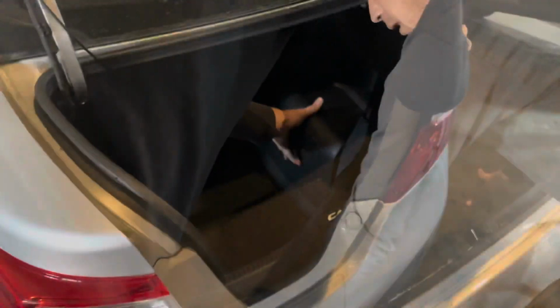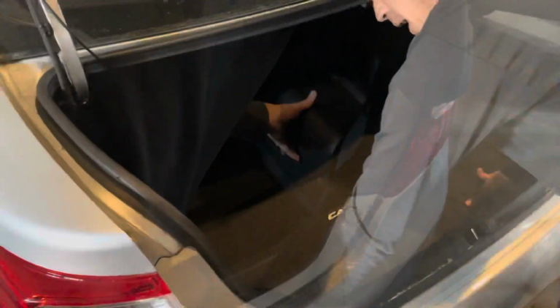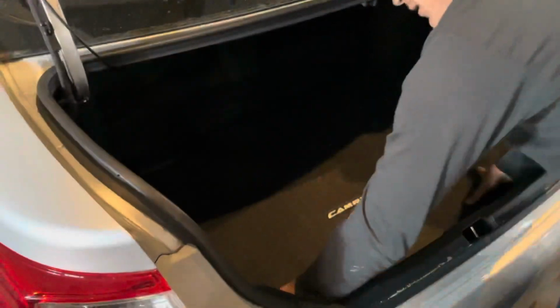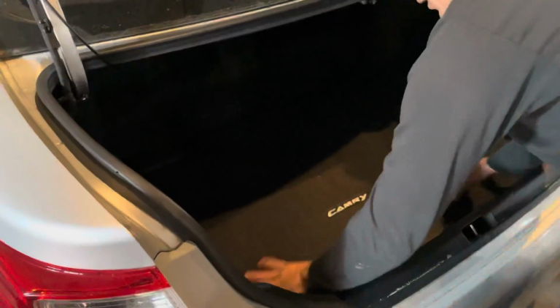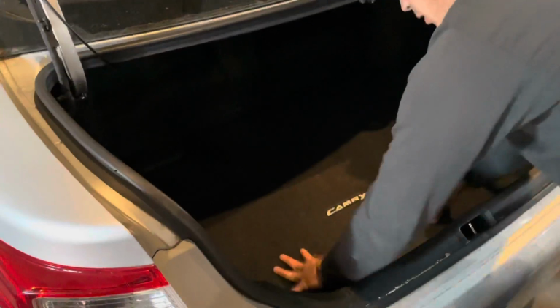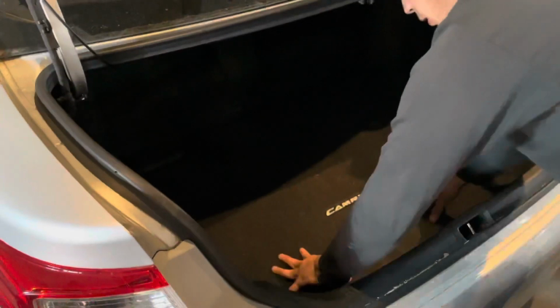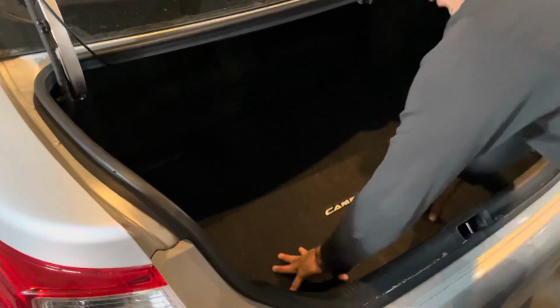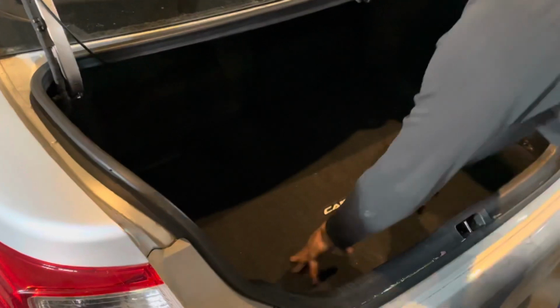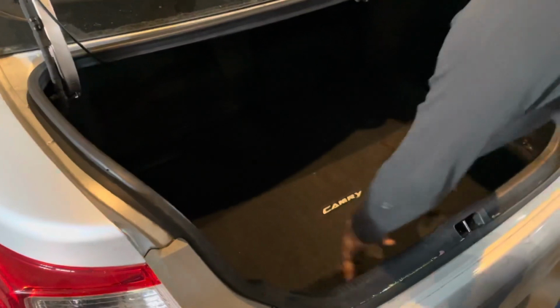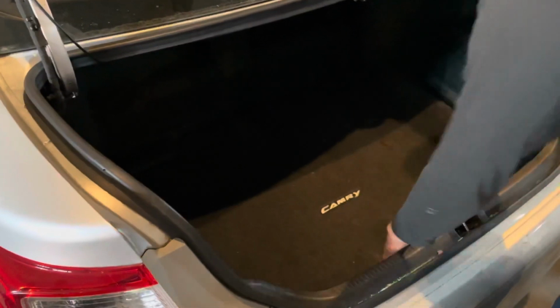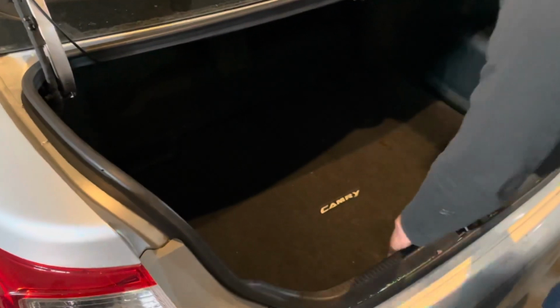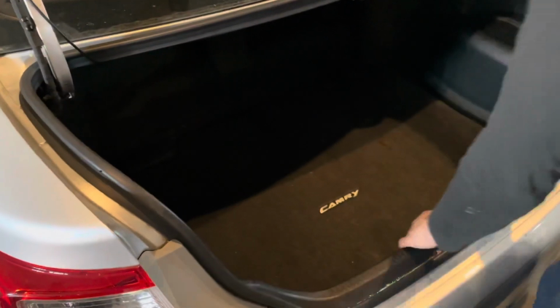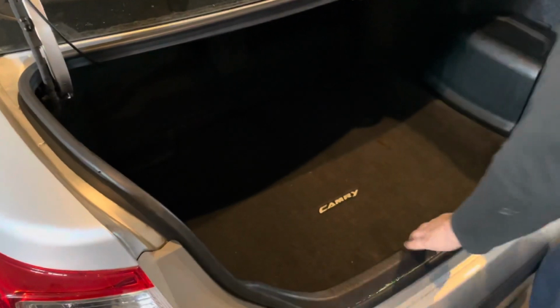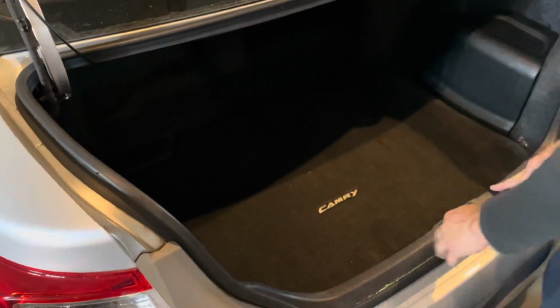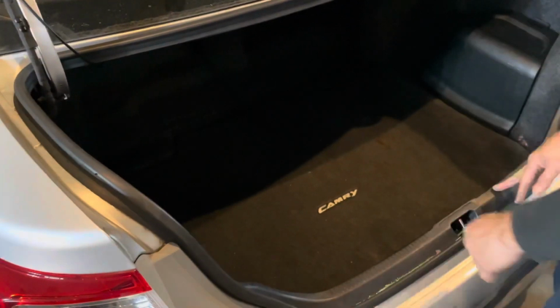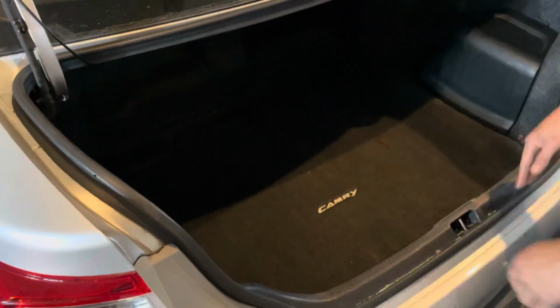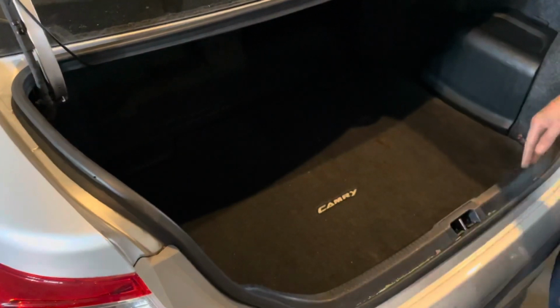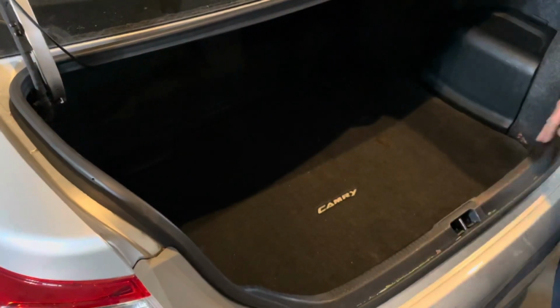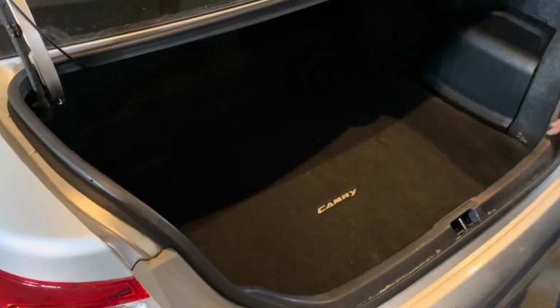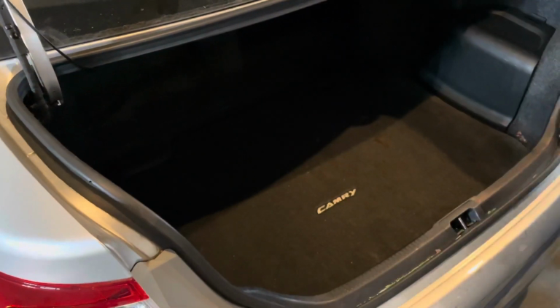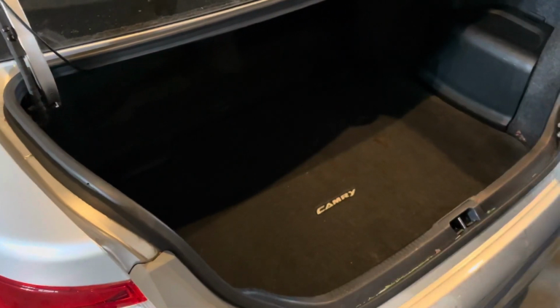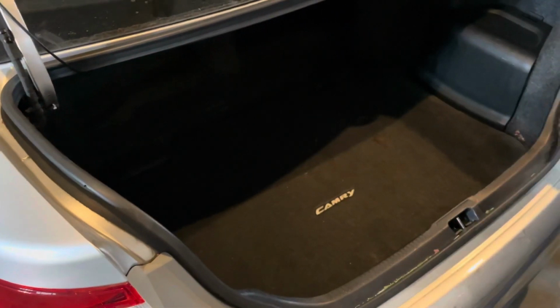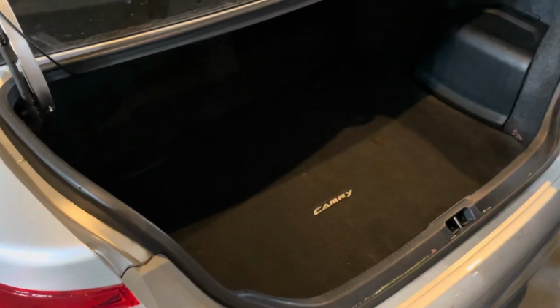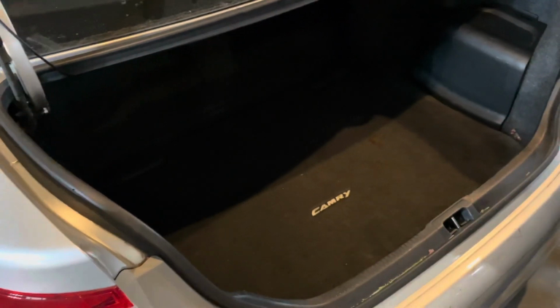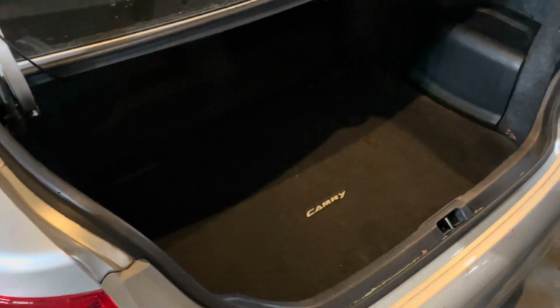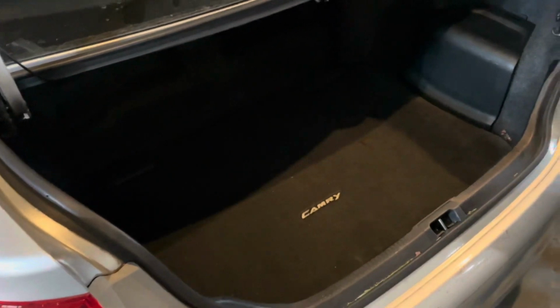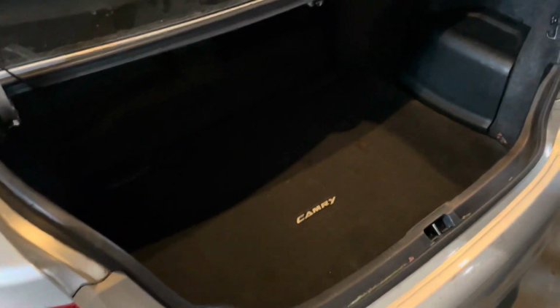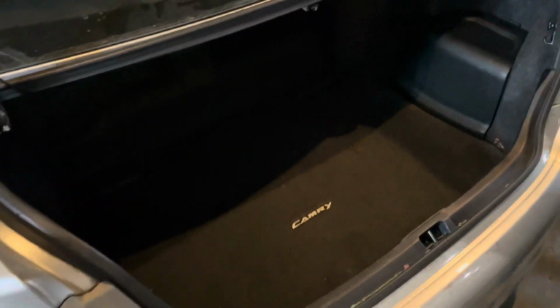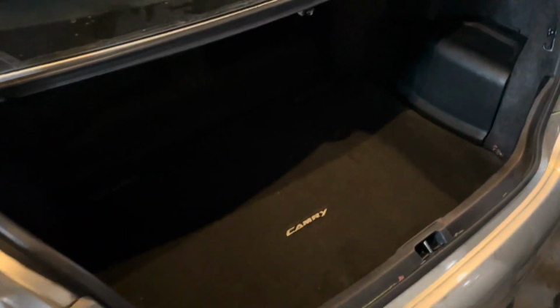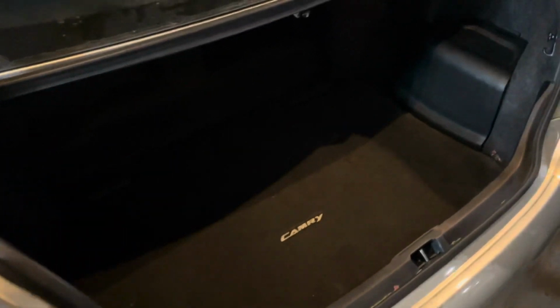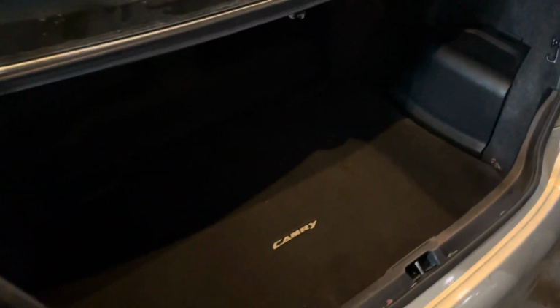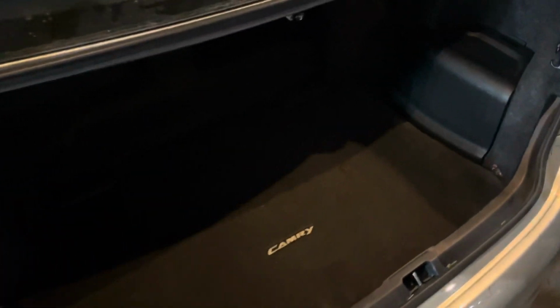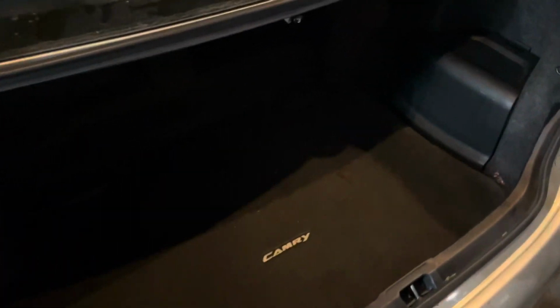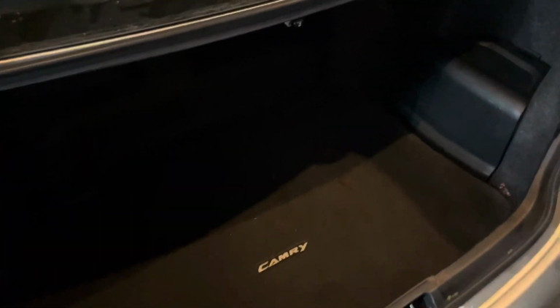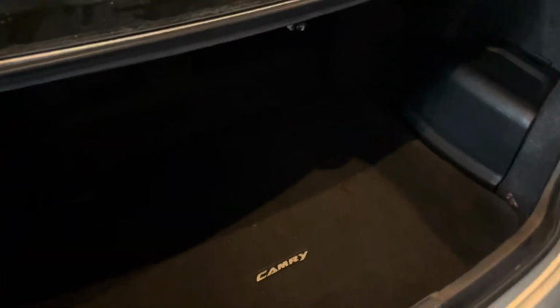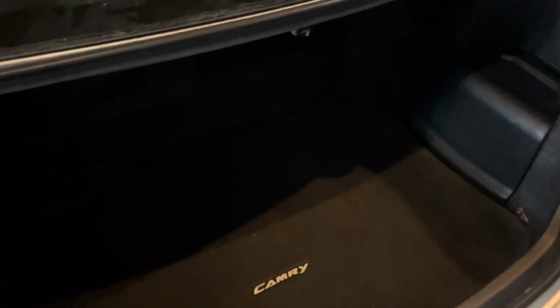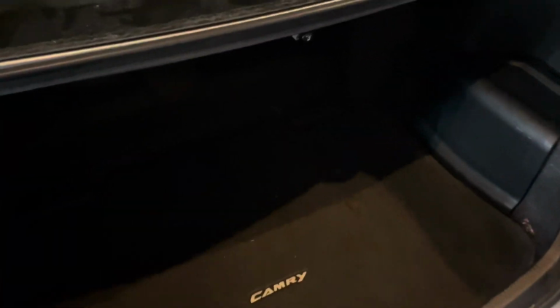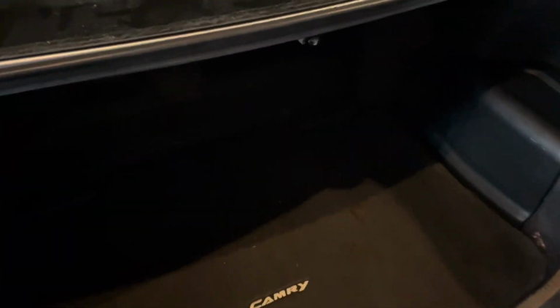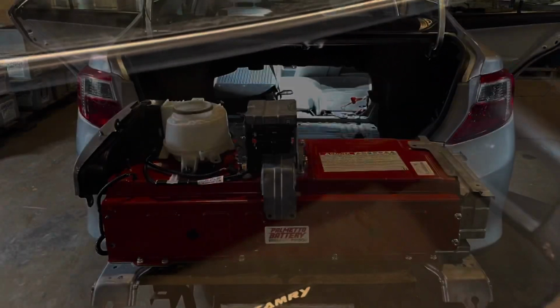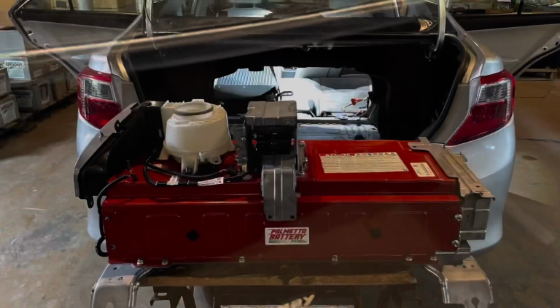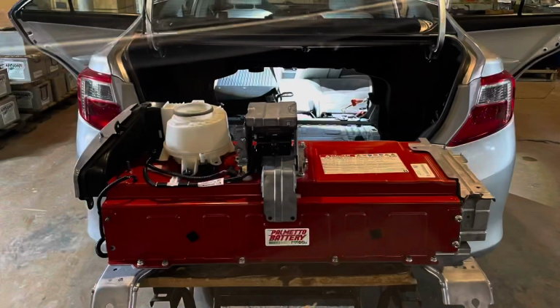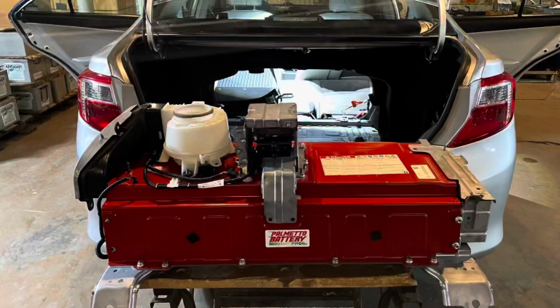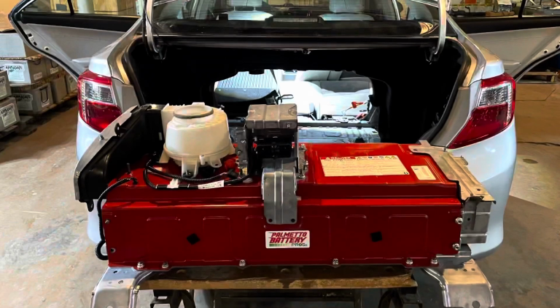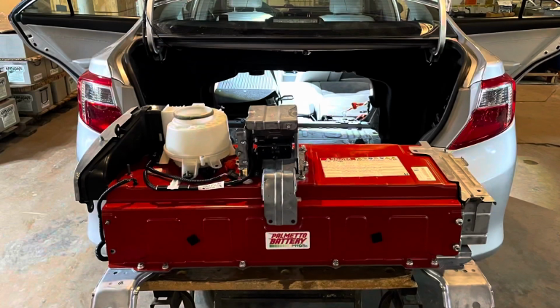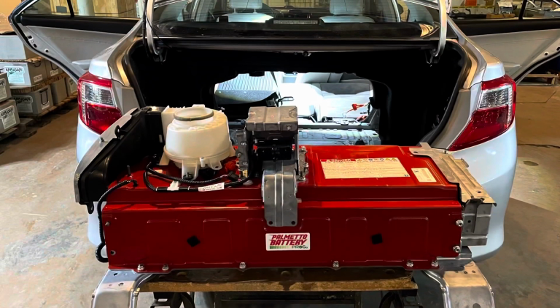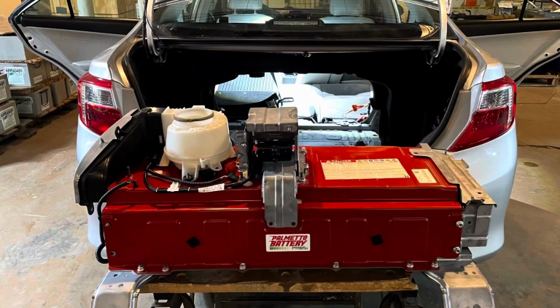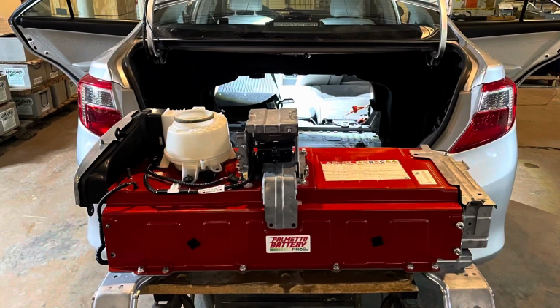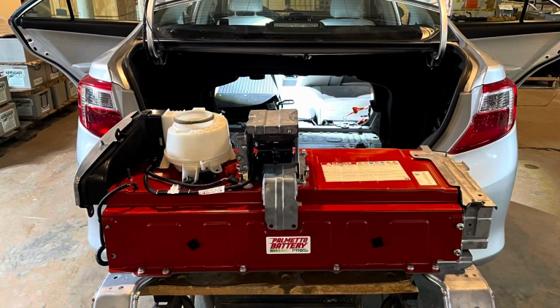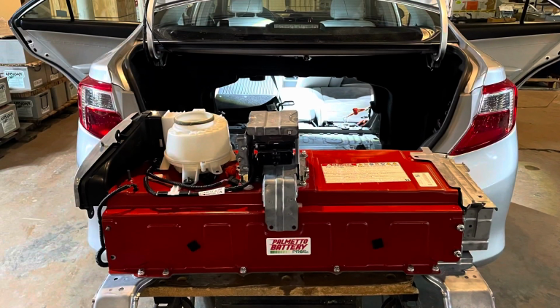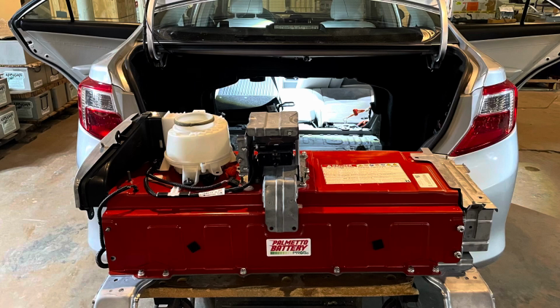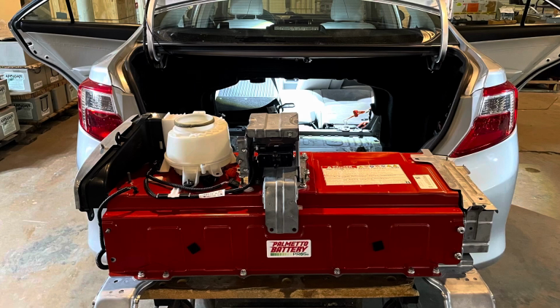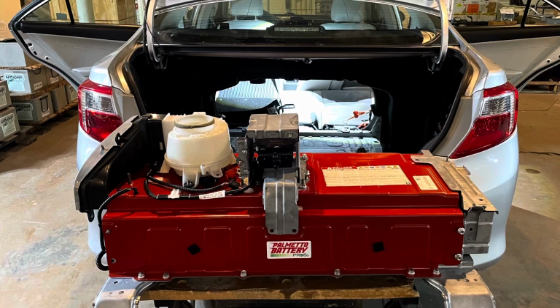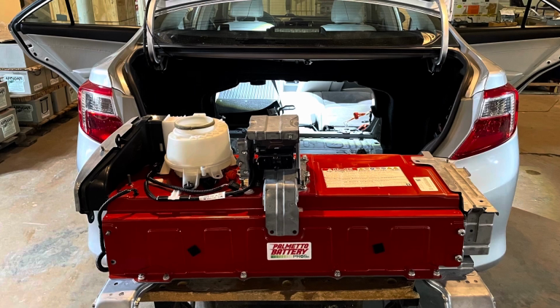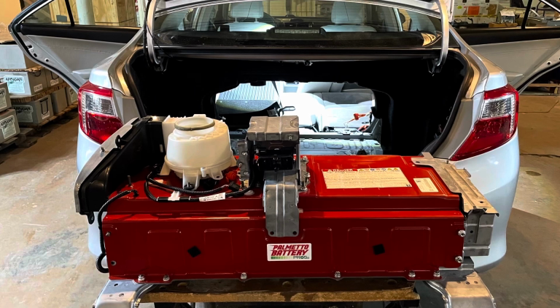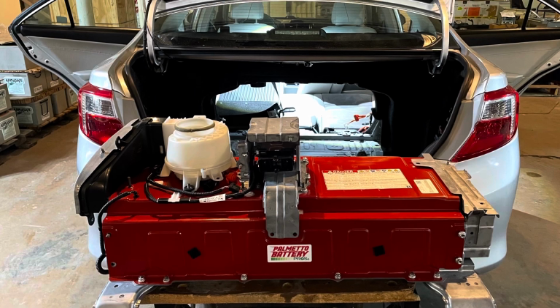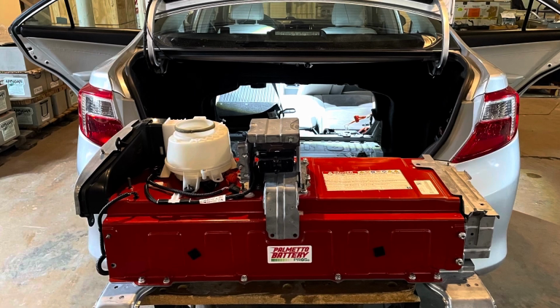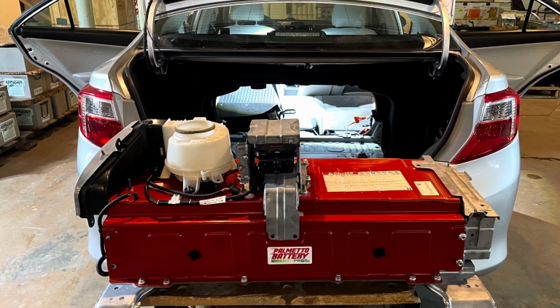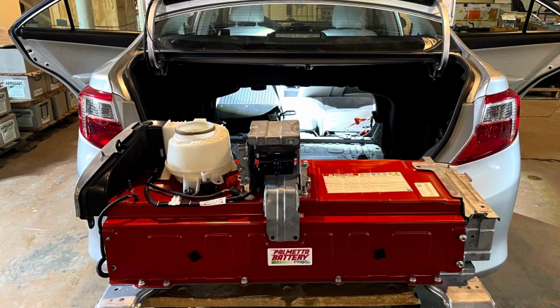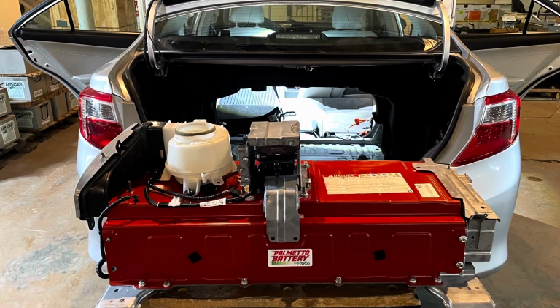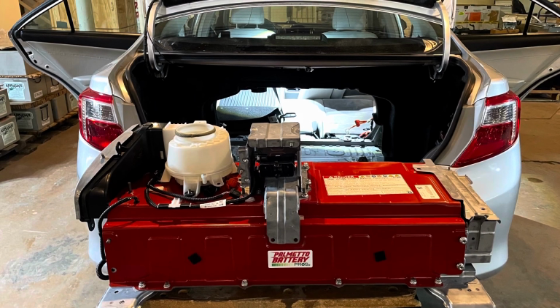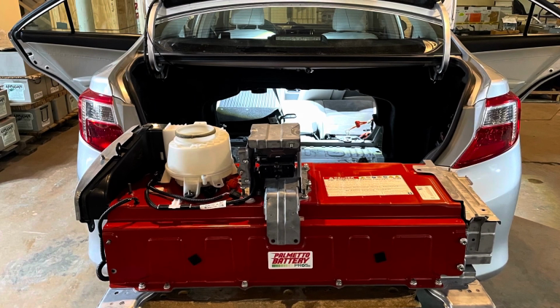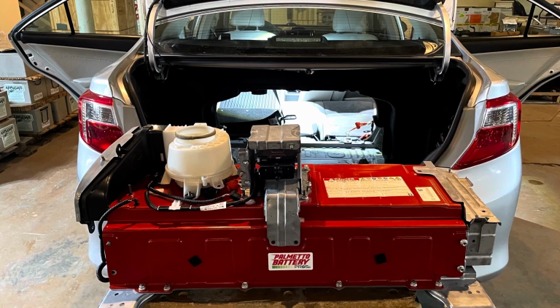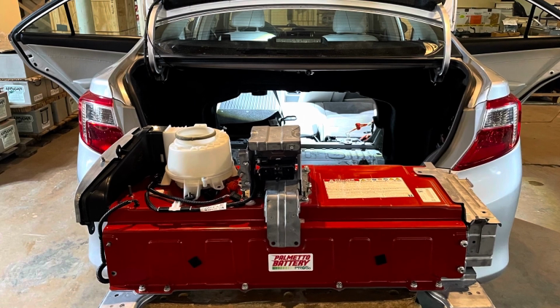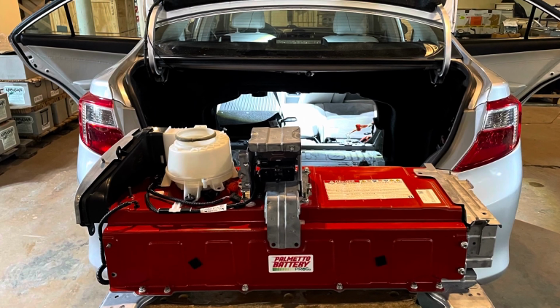Lastly, go ahead and replace your carpet and you're good to go. You've just replaced your Toyota Camry Hybrid battery.